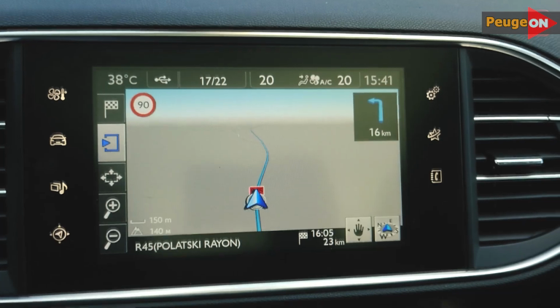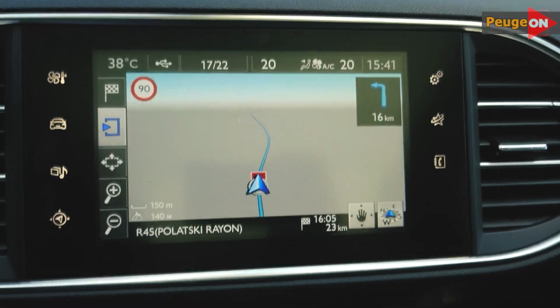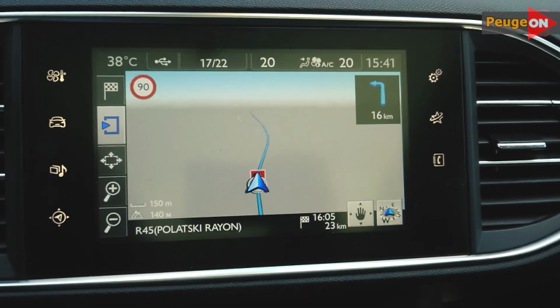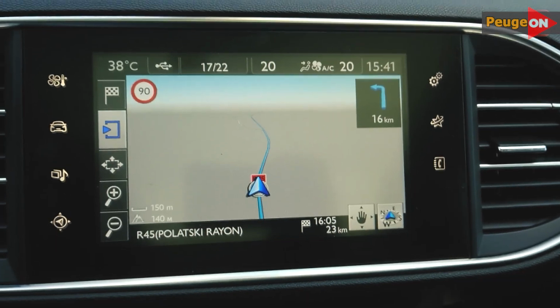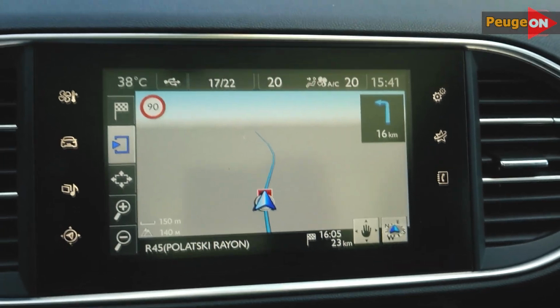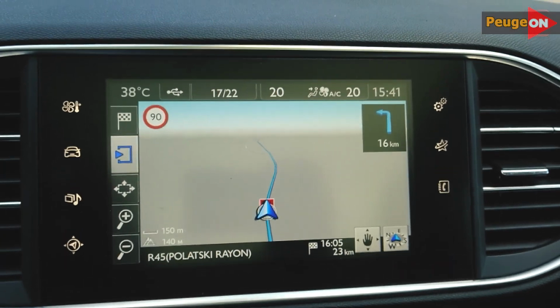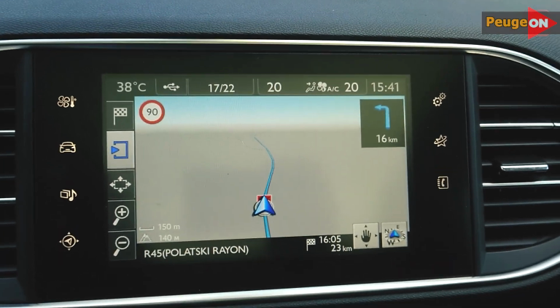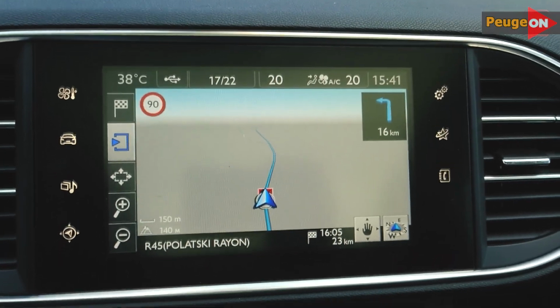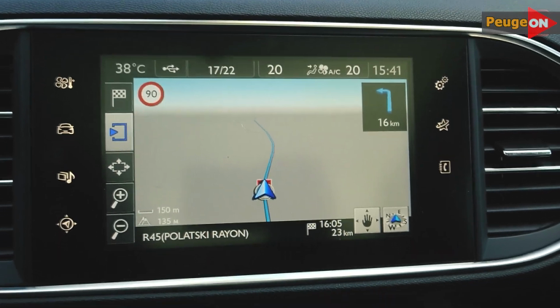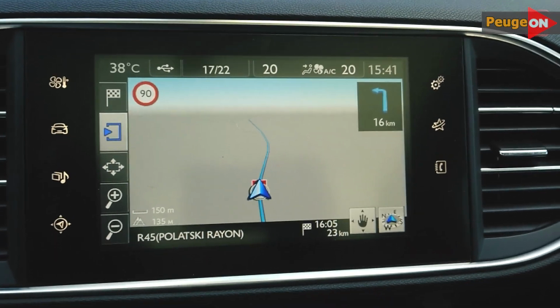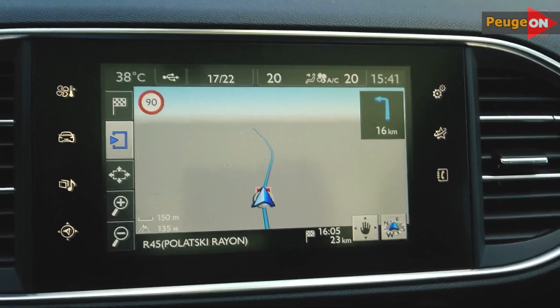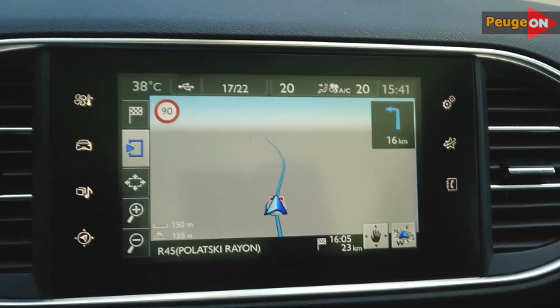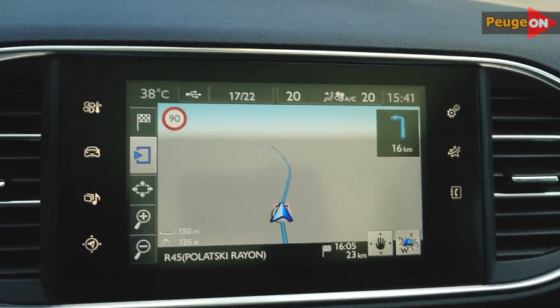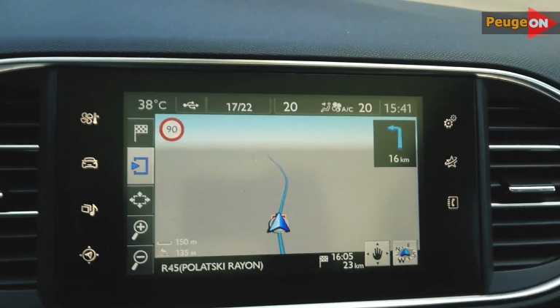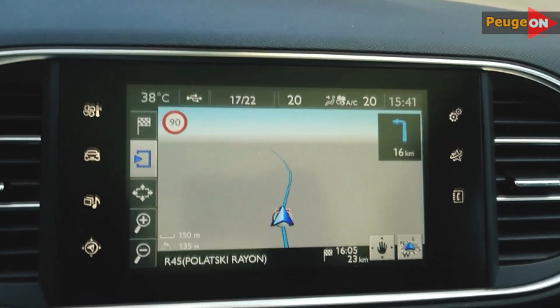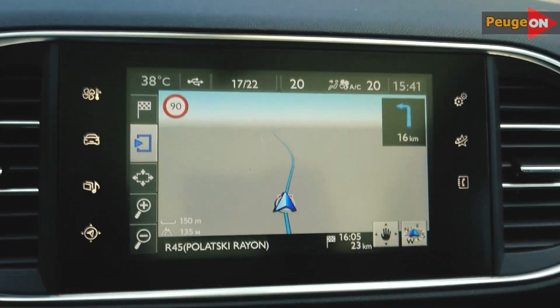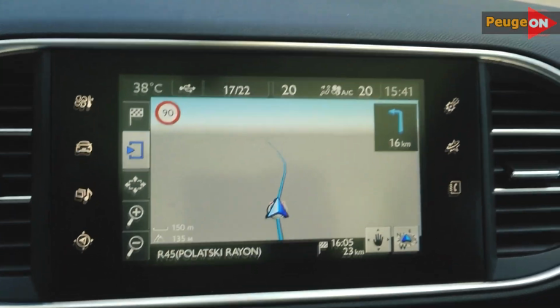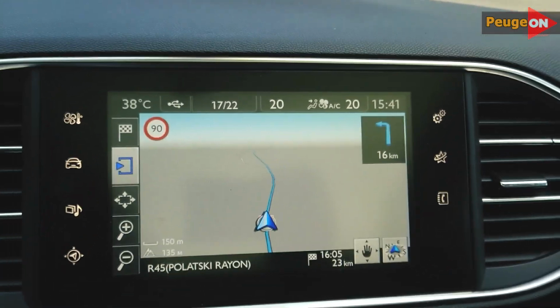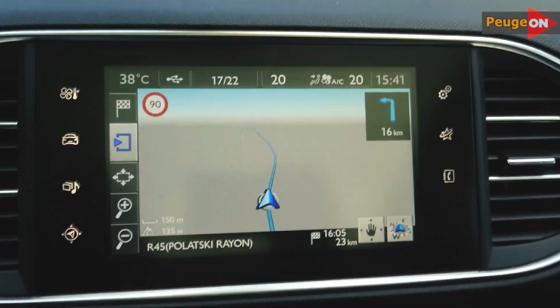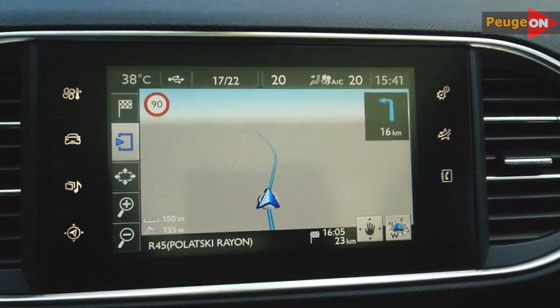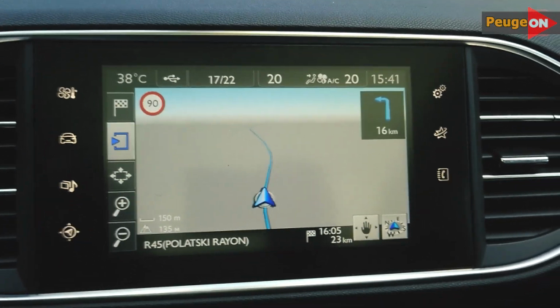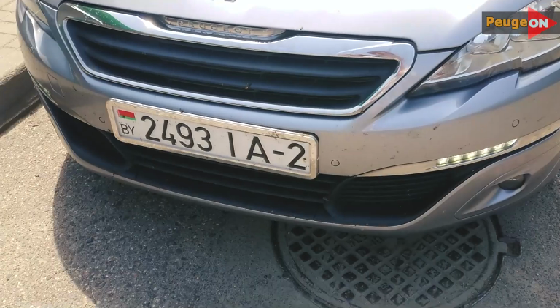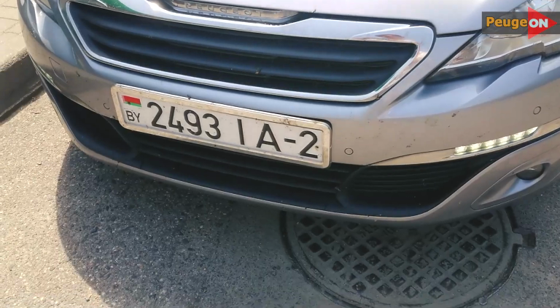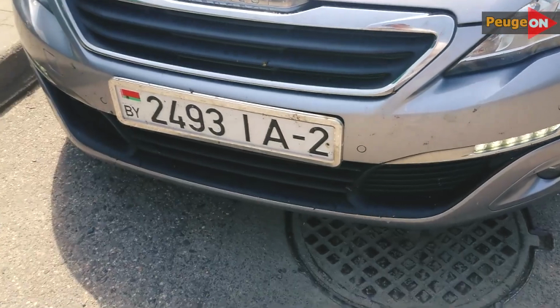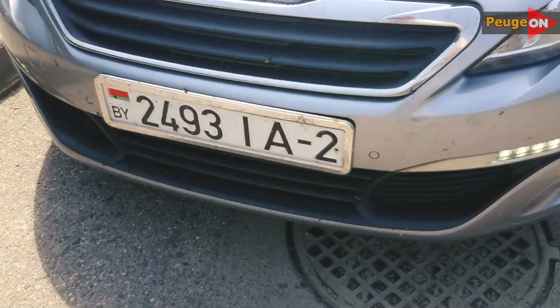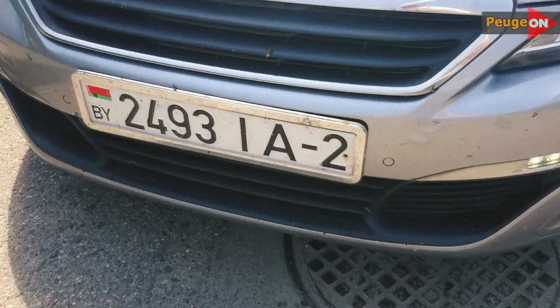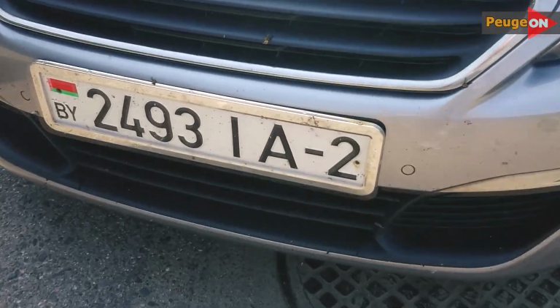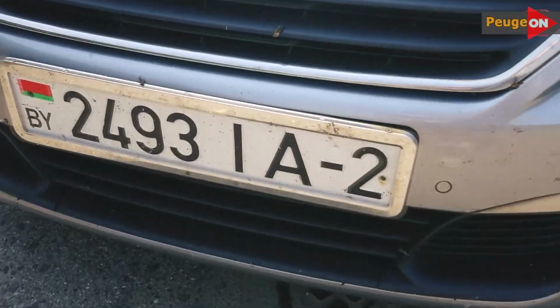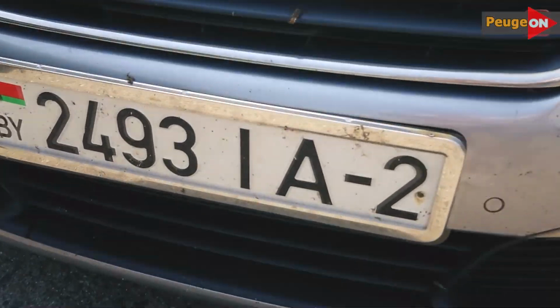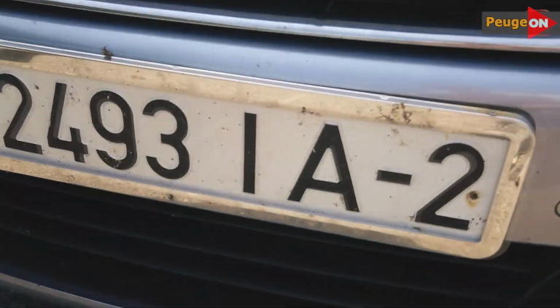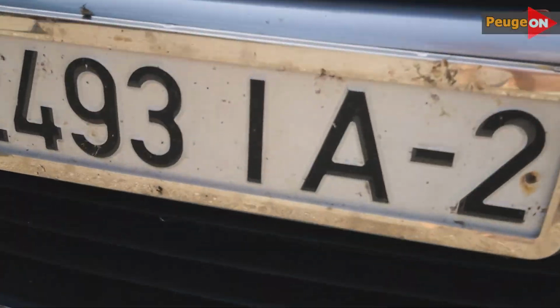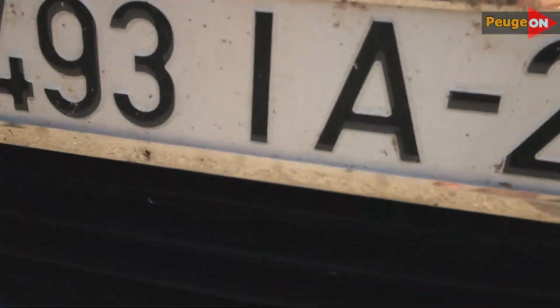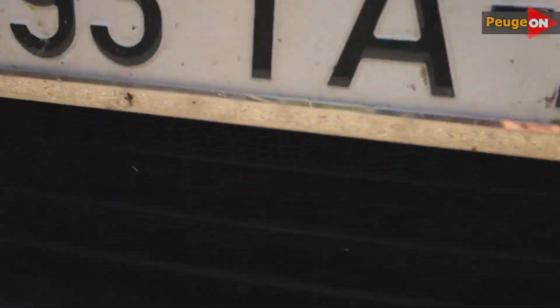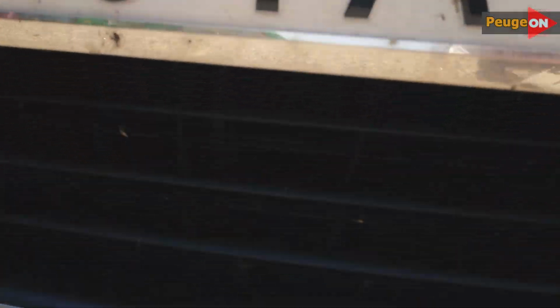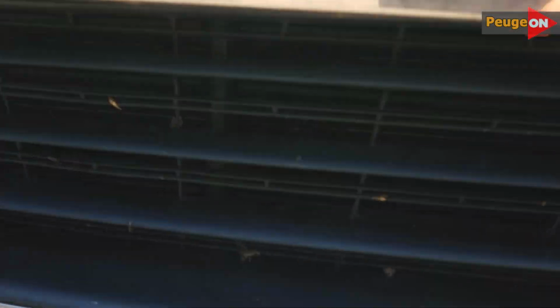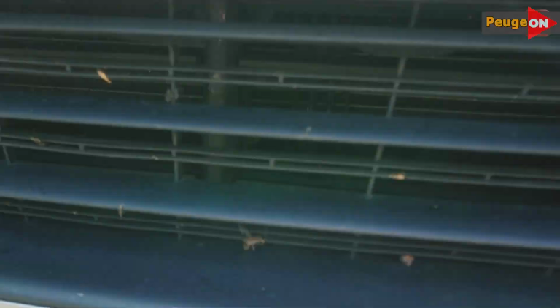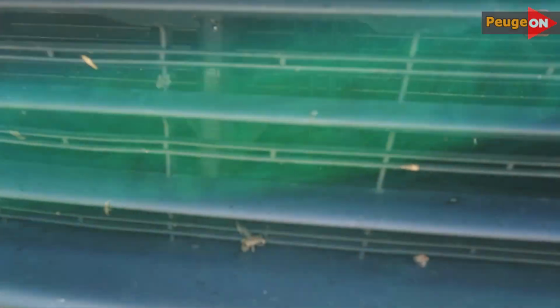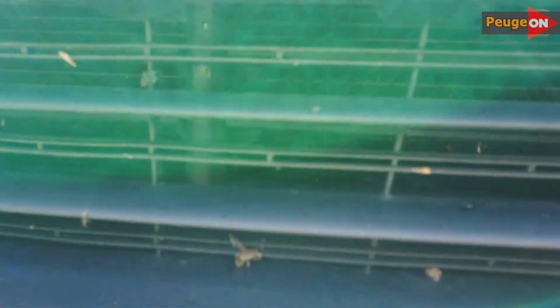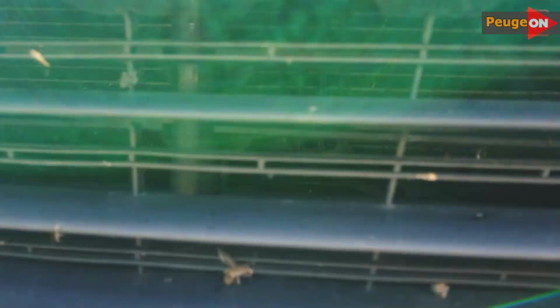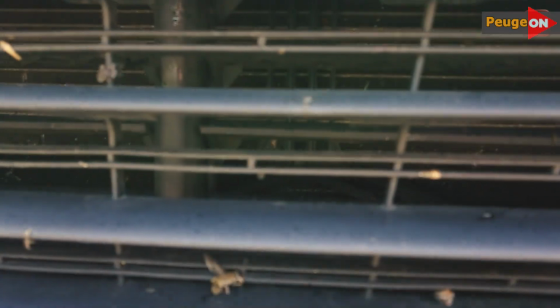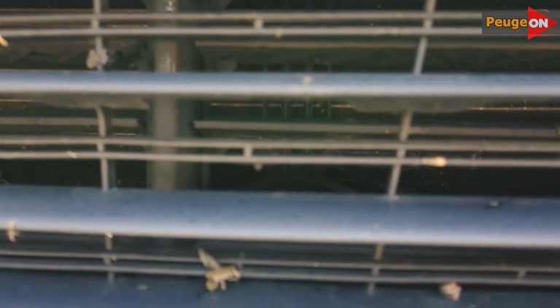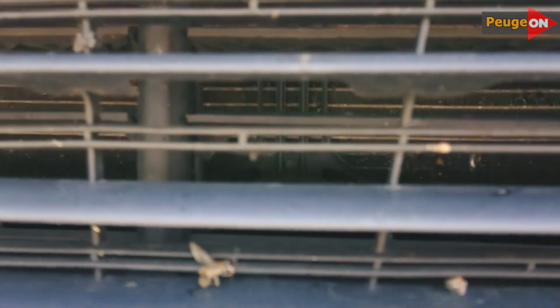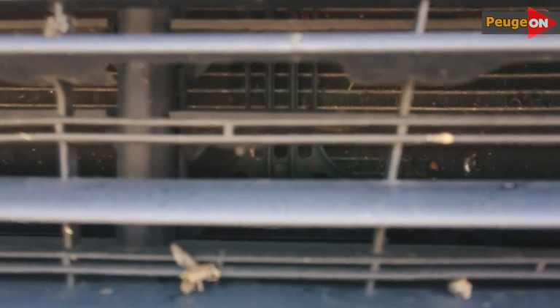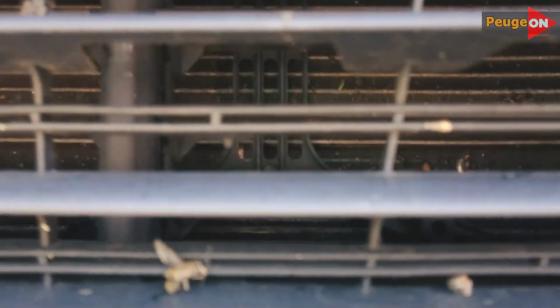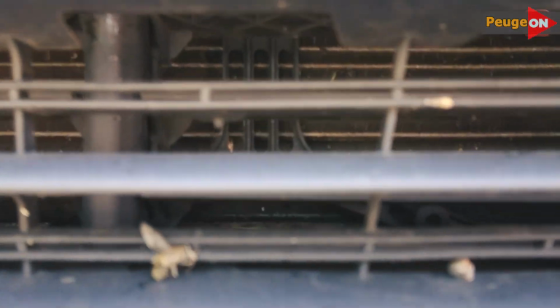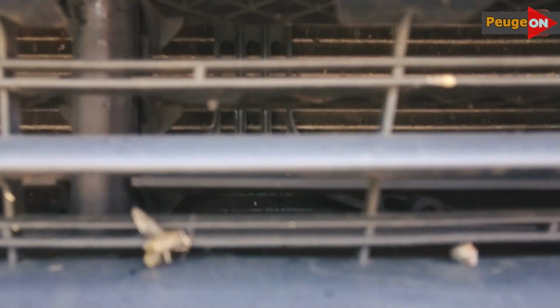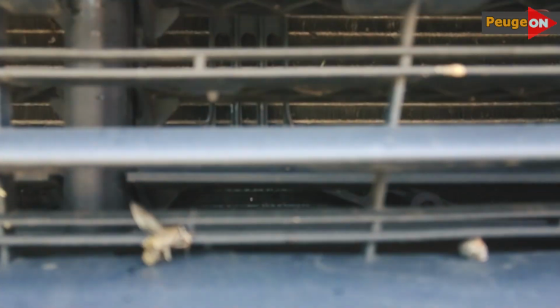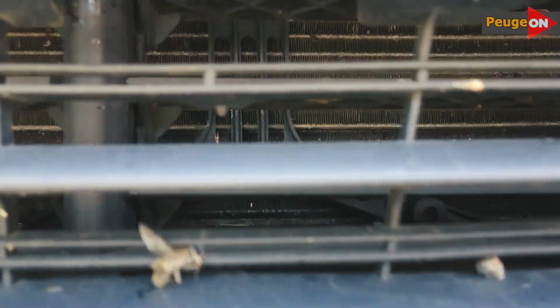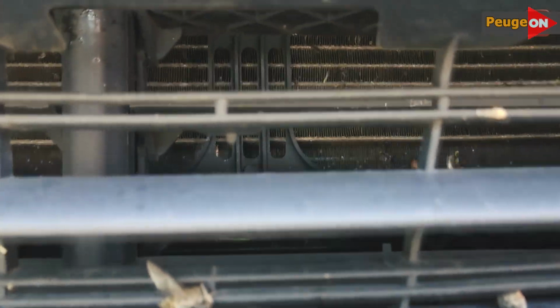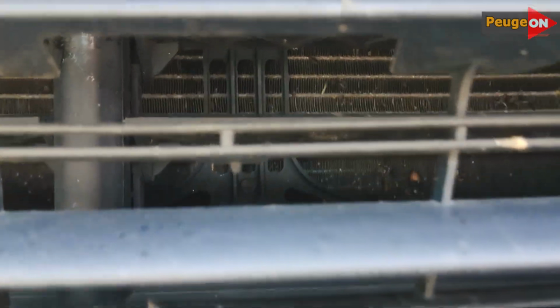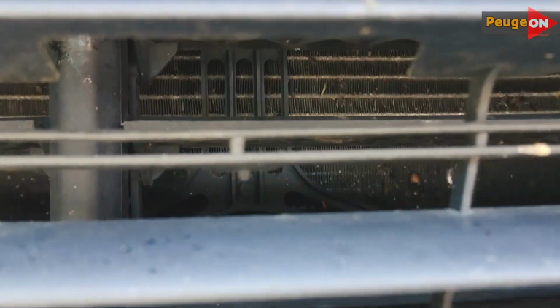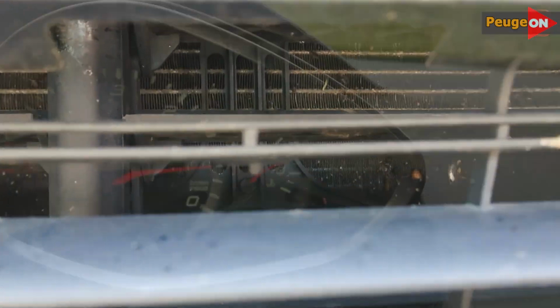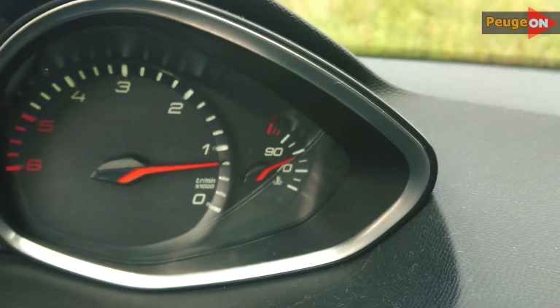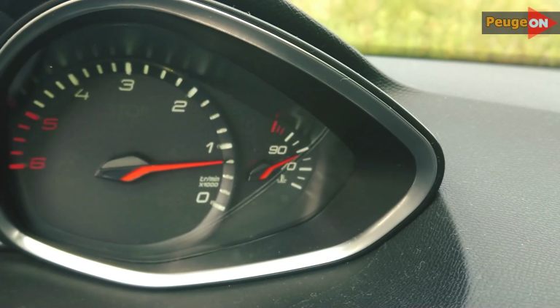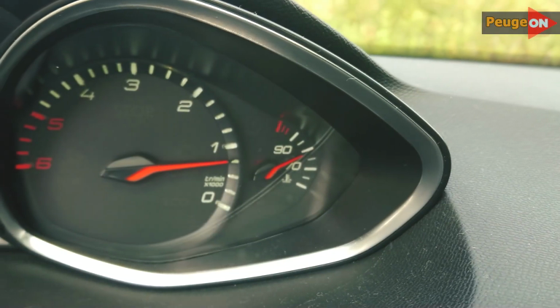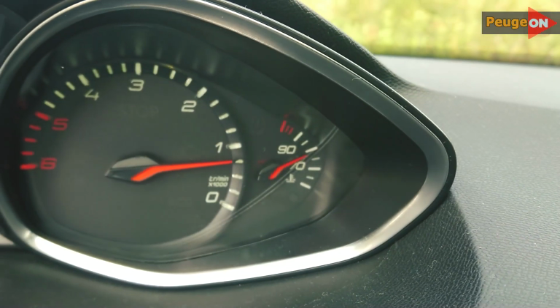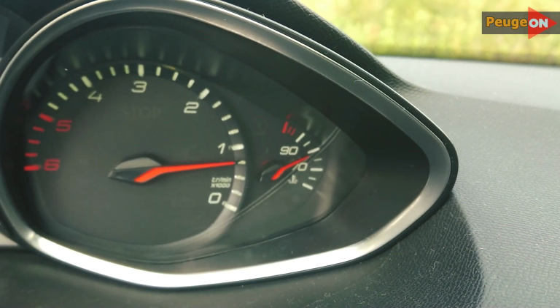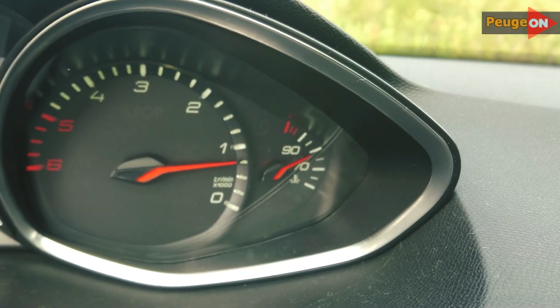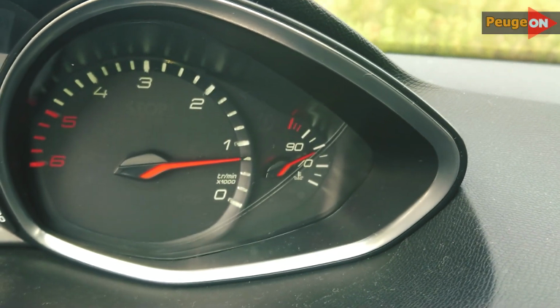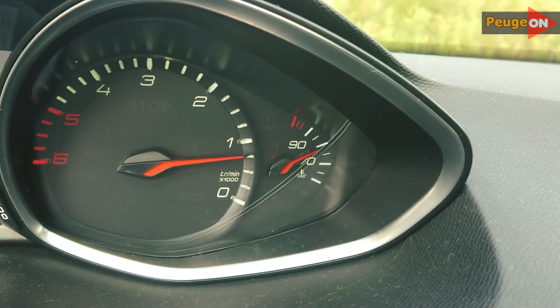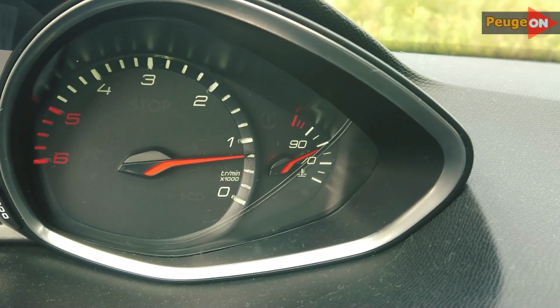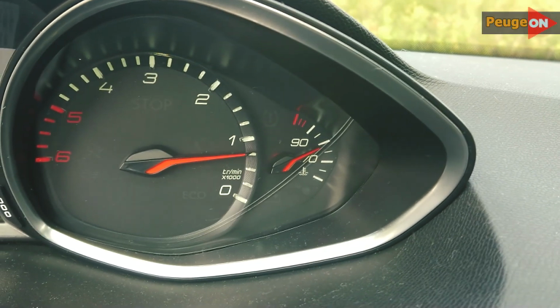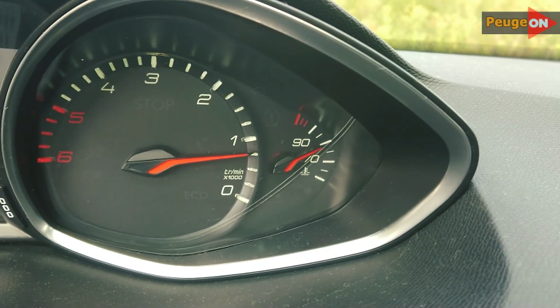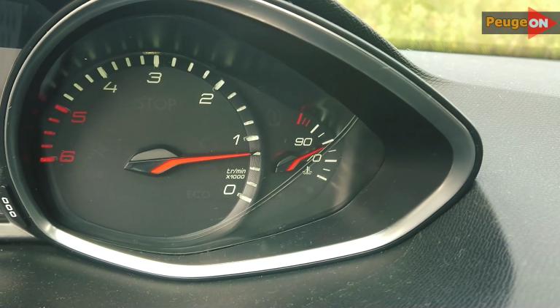Today I'll explain about the strange blinds at the front of a Peugeot 308, why they're installed, how they function, and whether you should be worried about them.